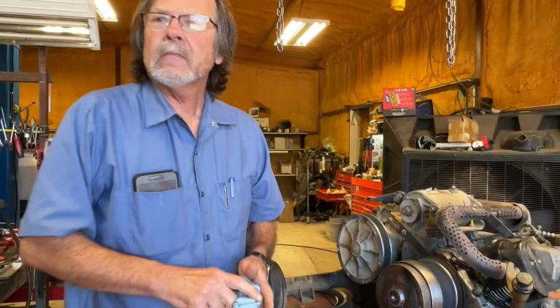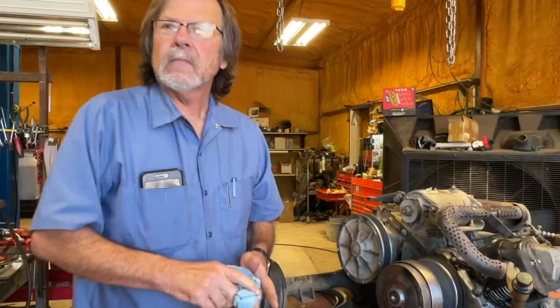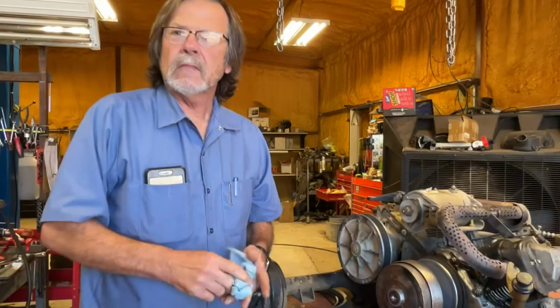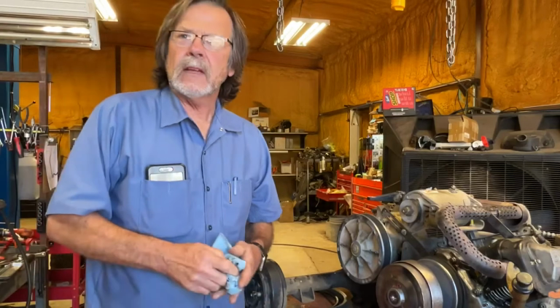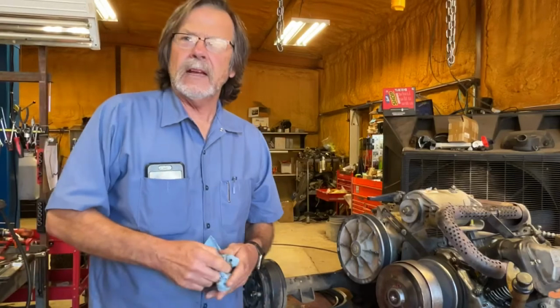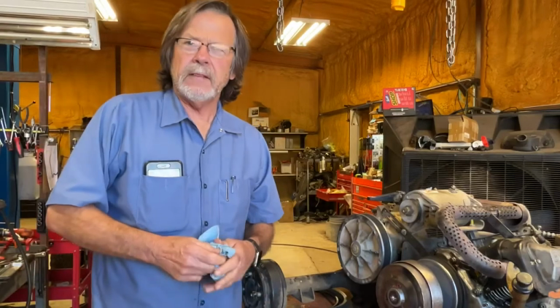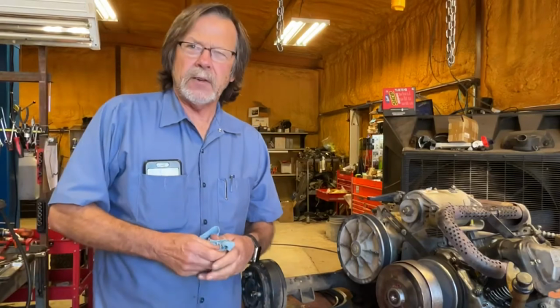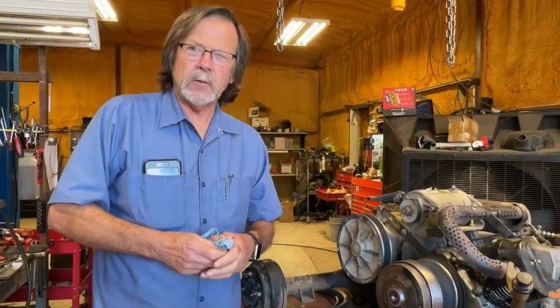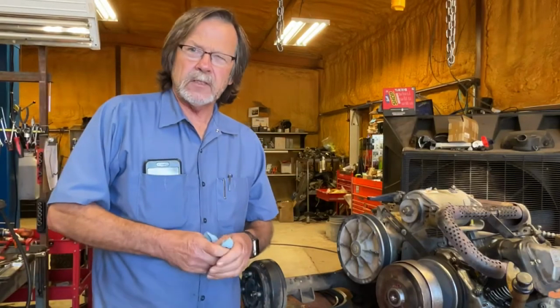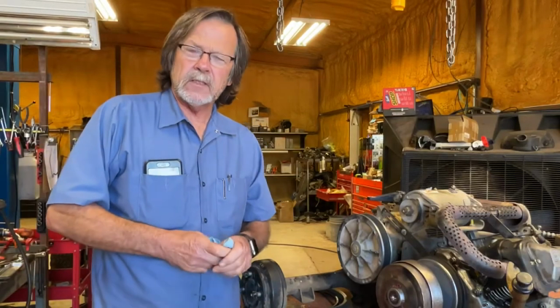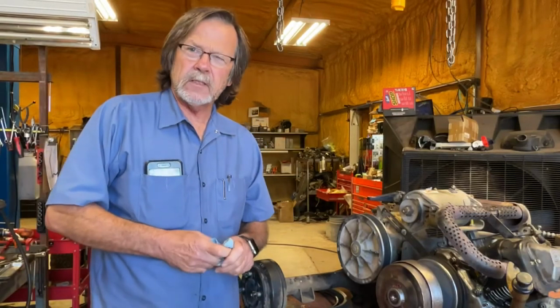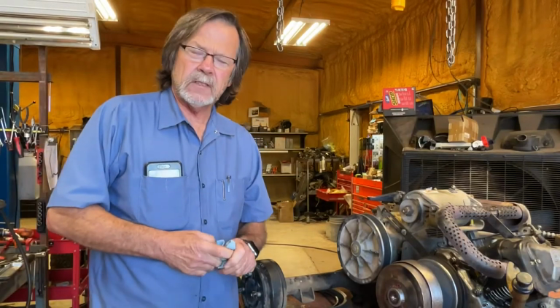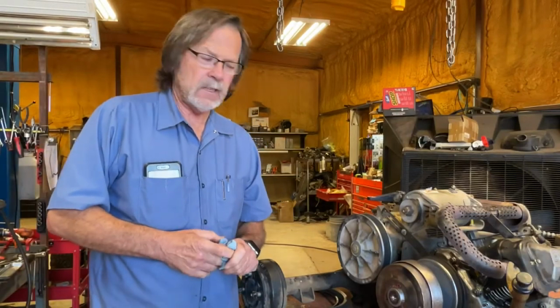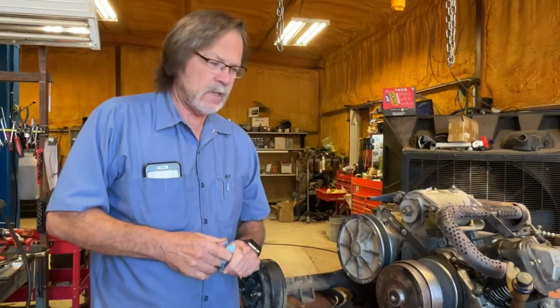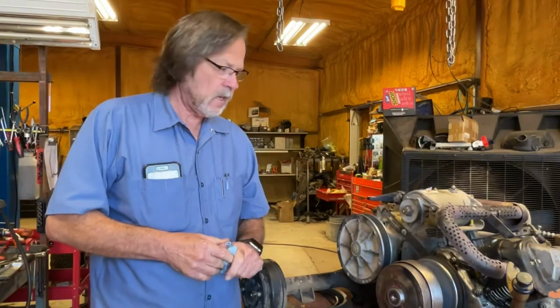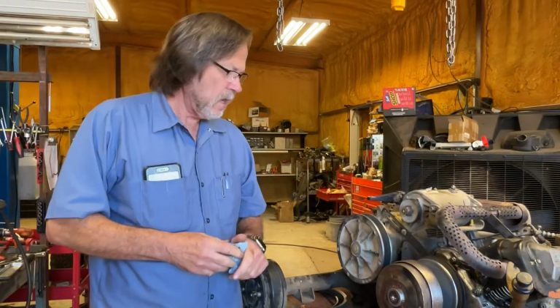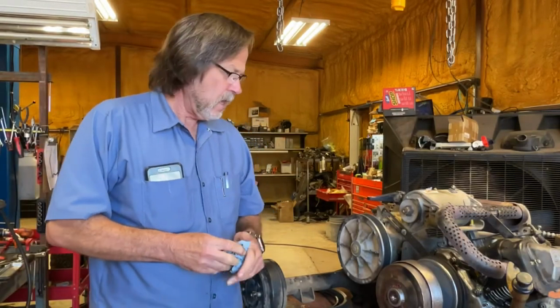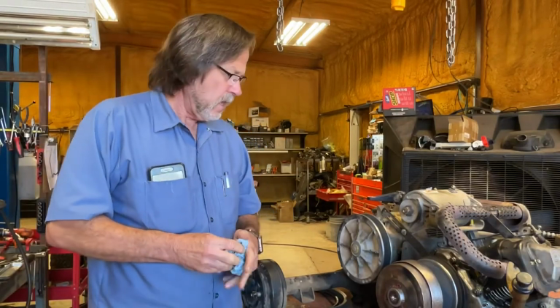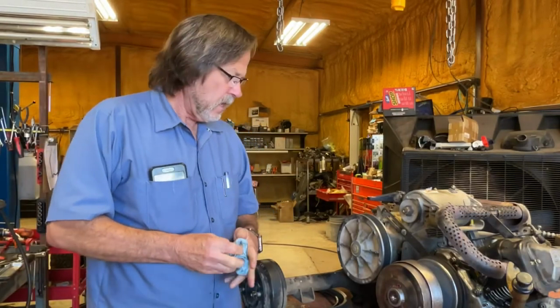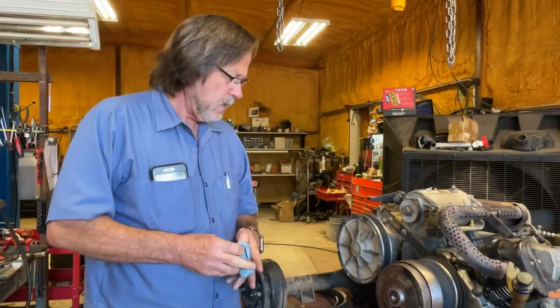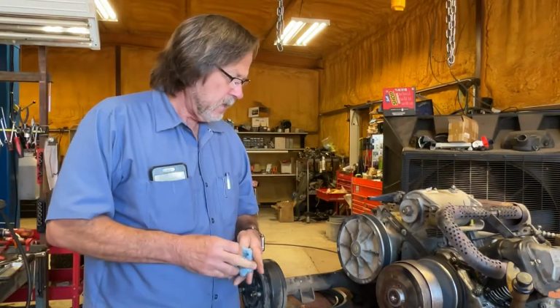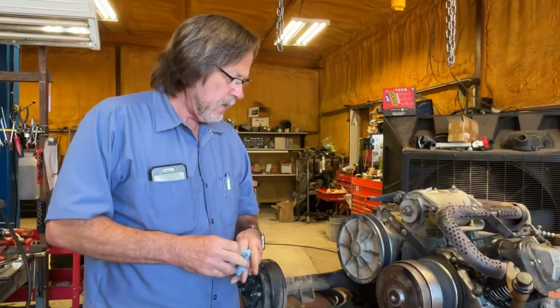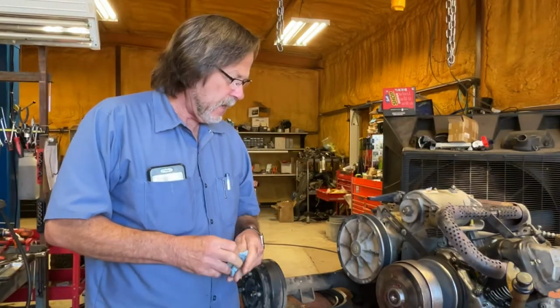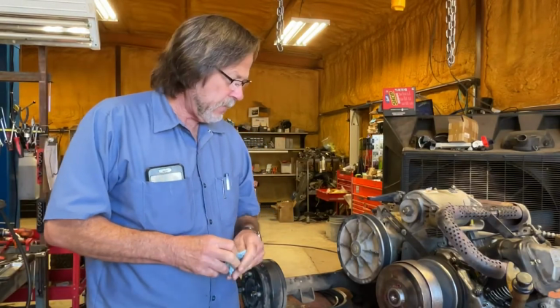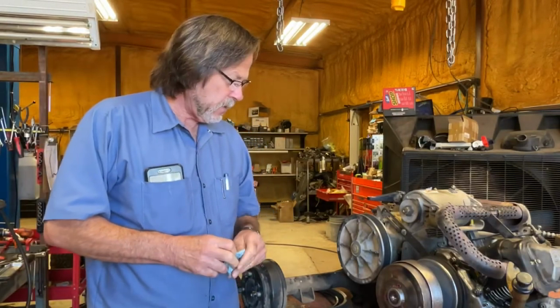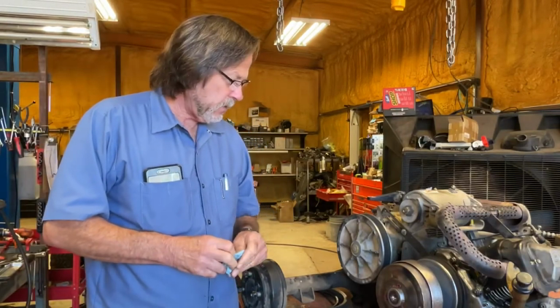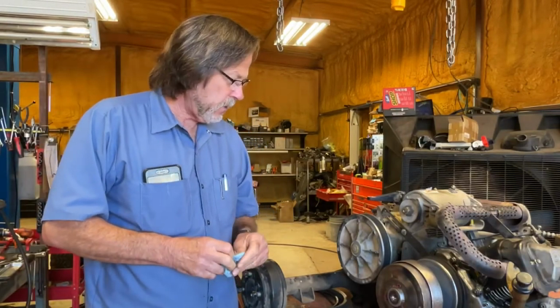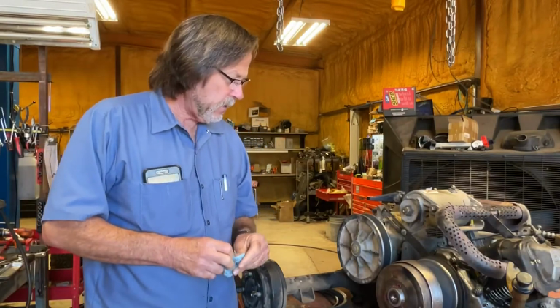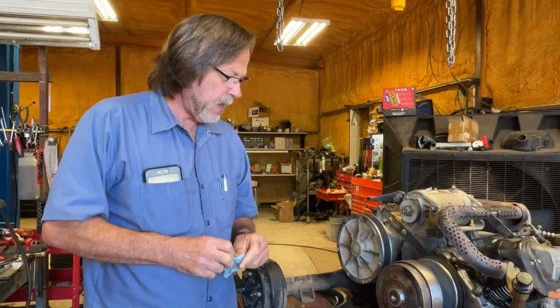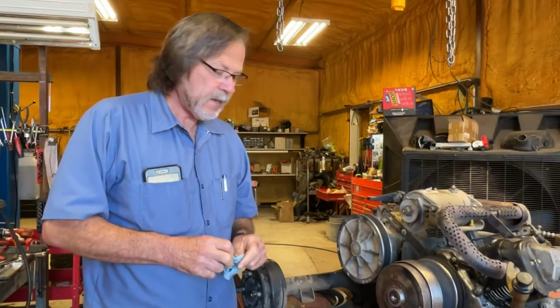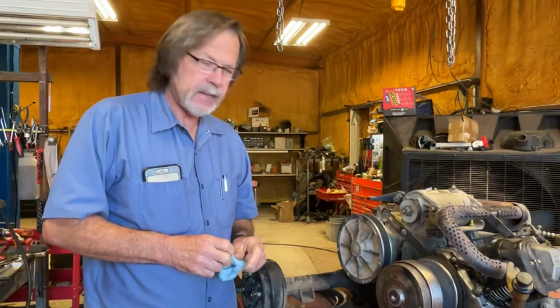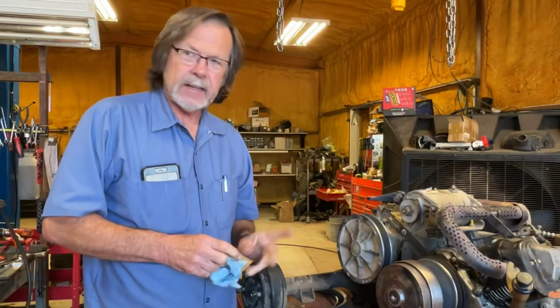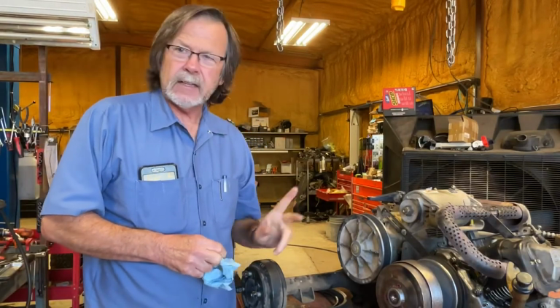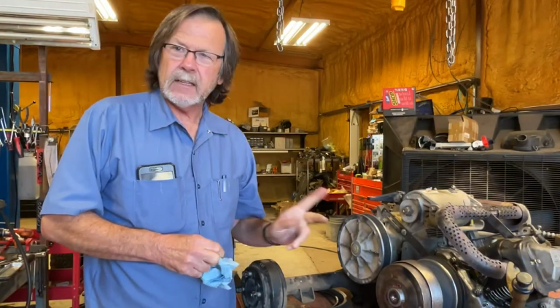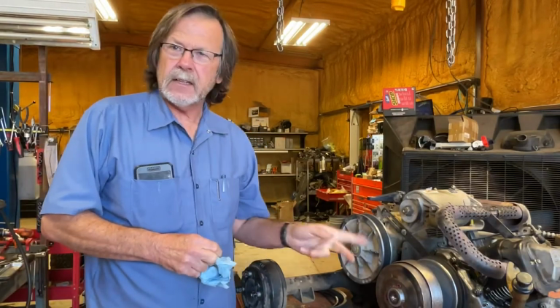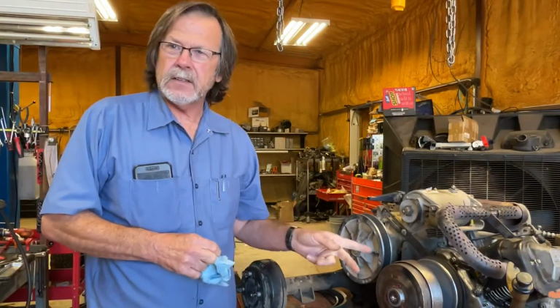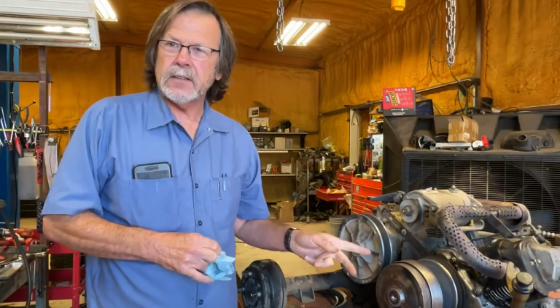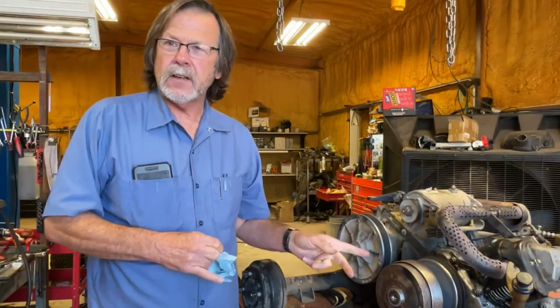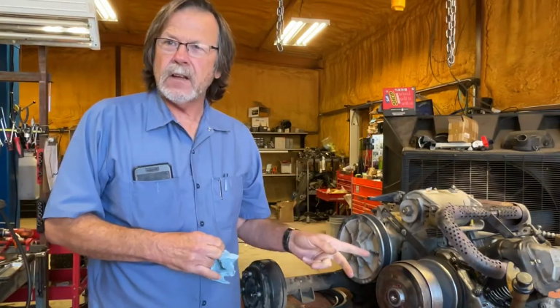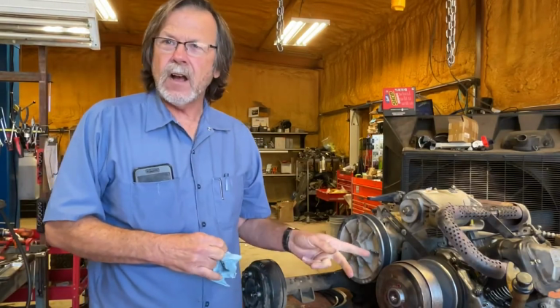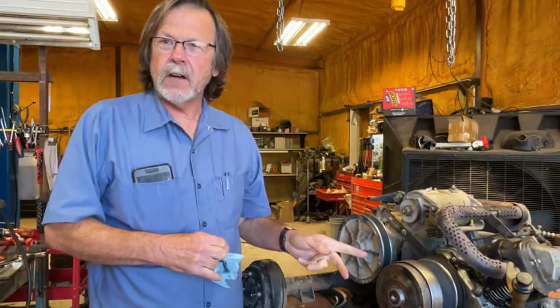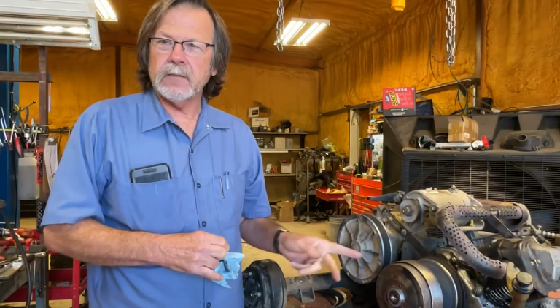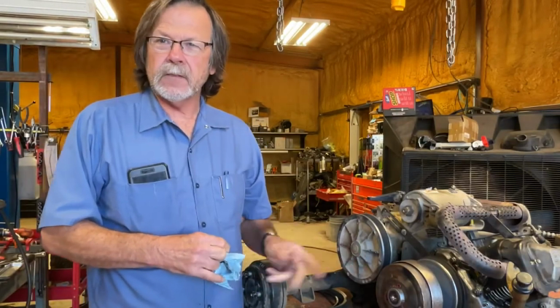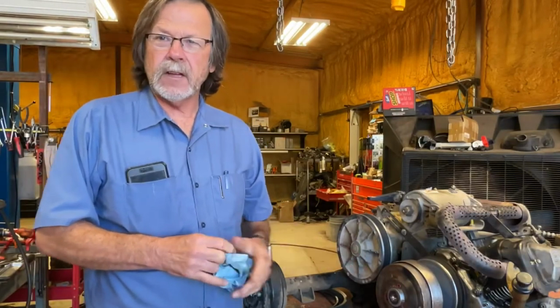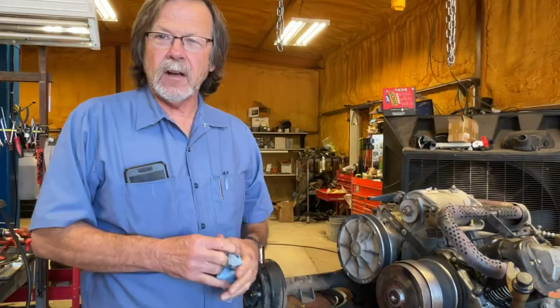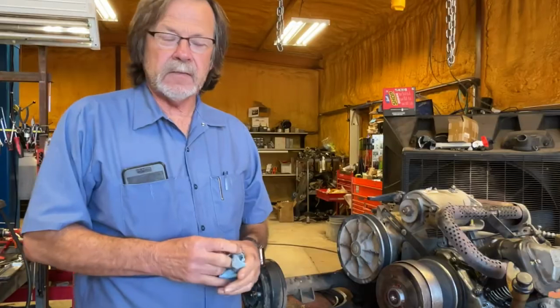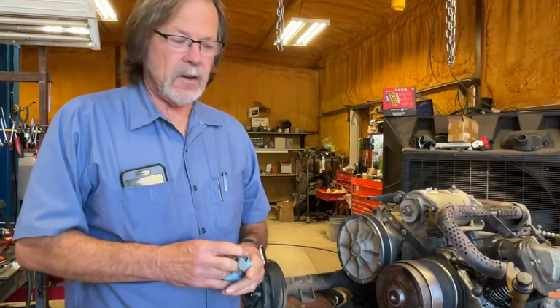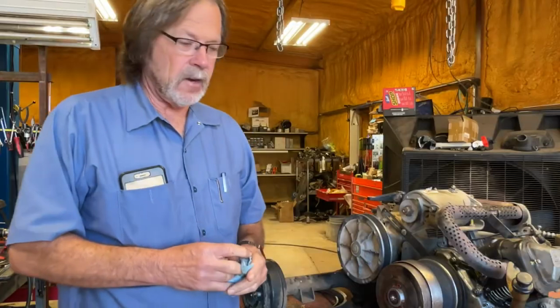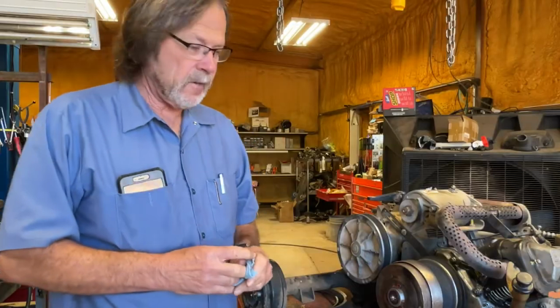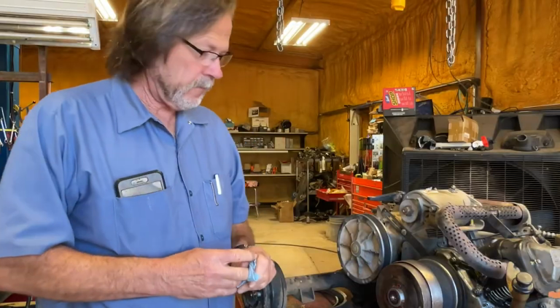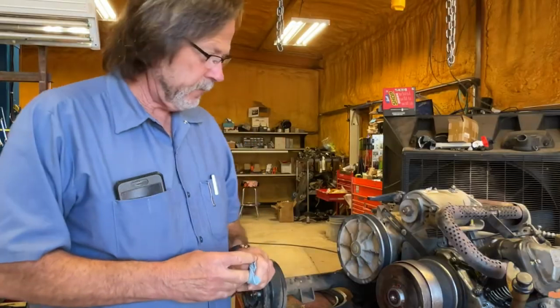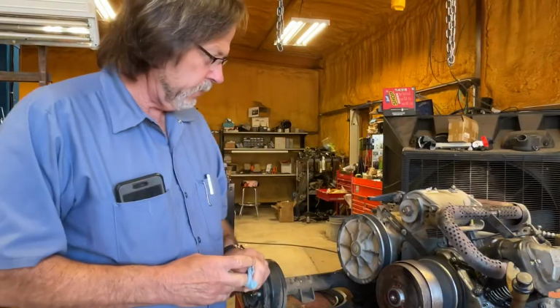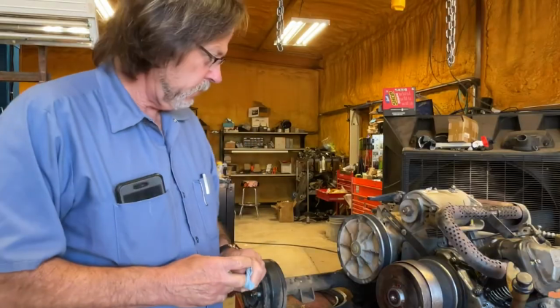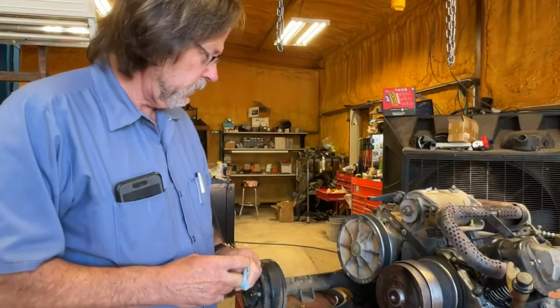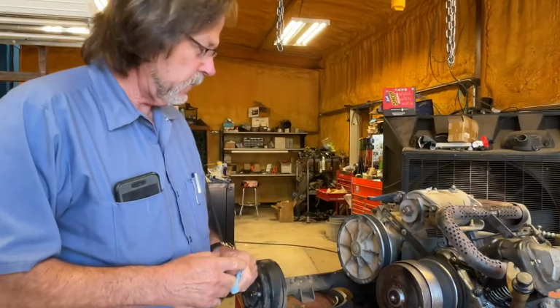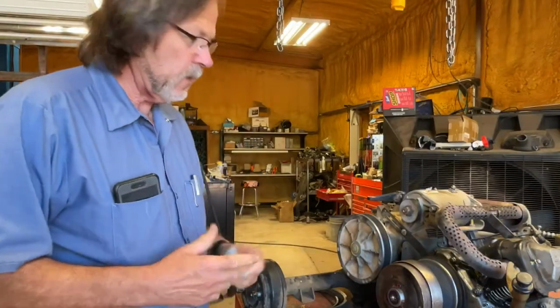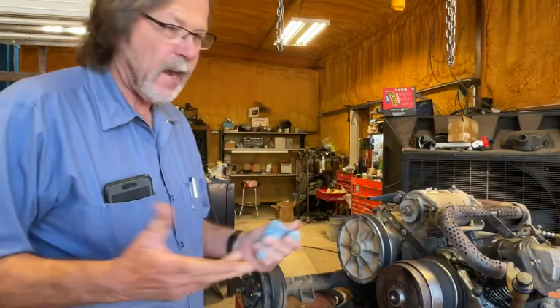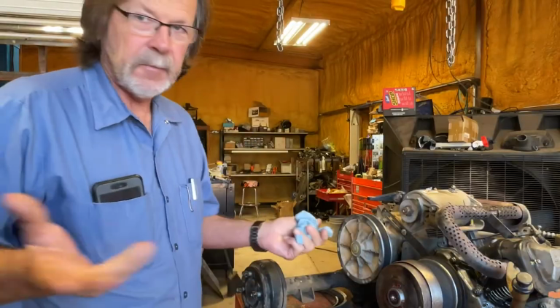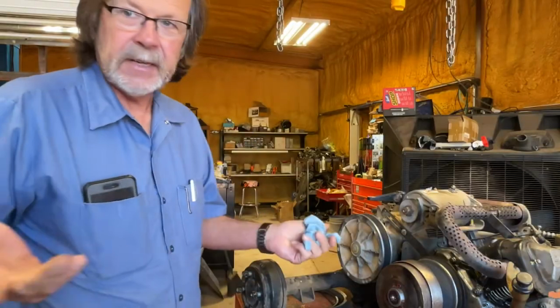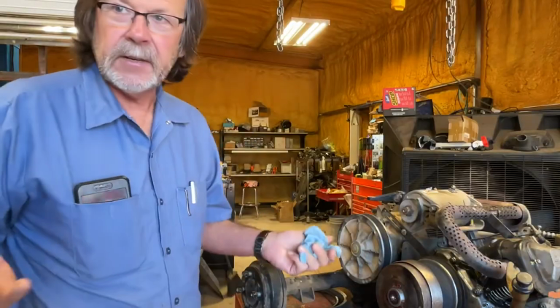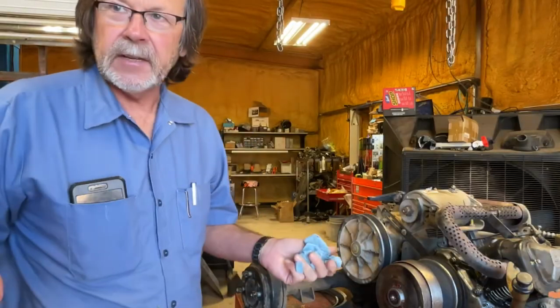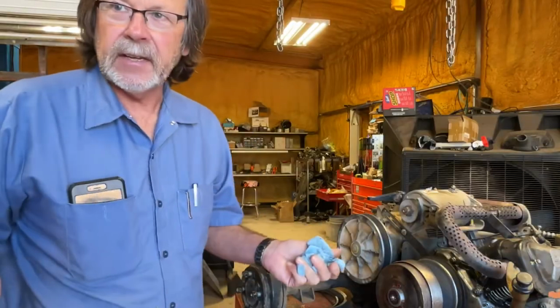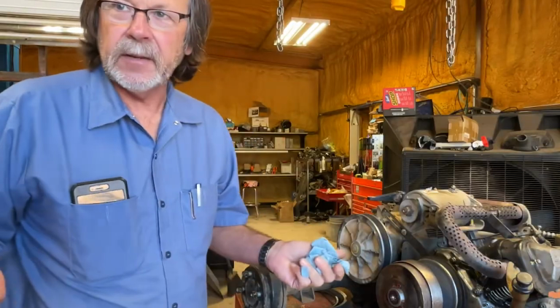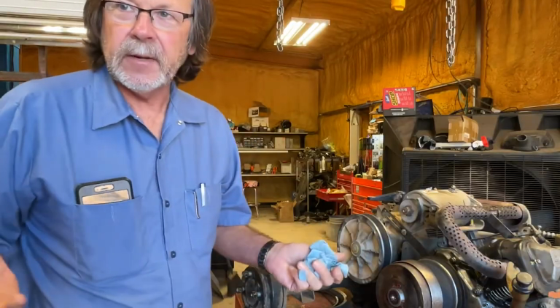Hi folks, today I'm going to show you how to get a clutch off of a golf car, or how we do it anyway.